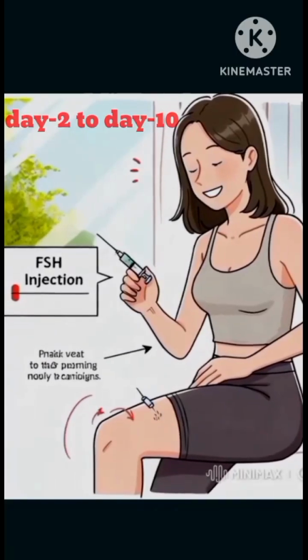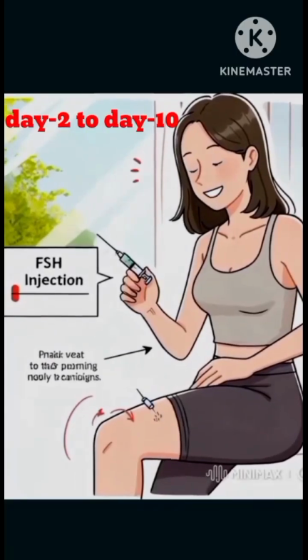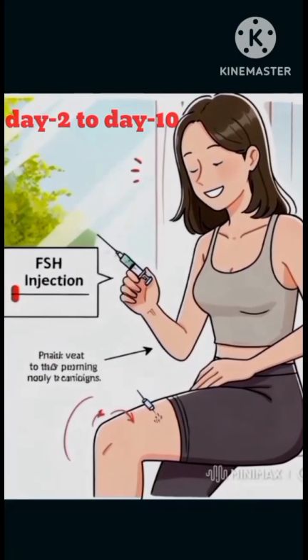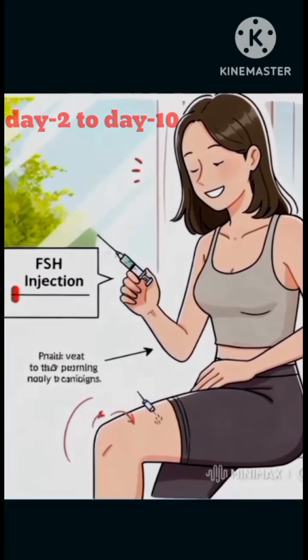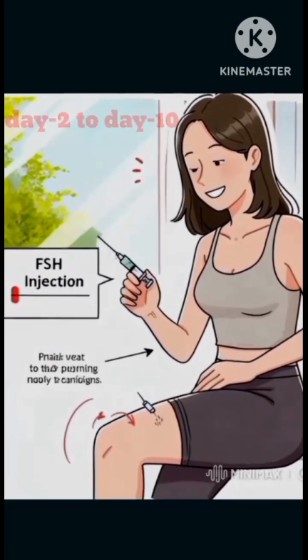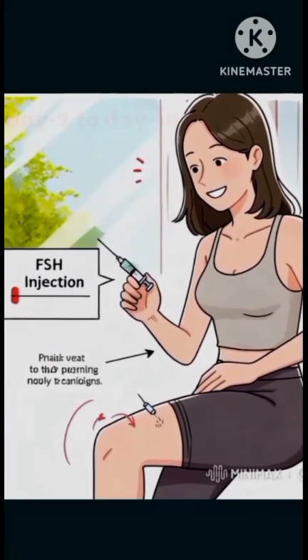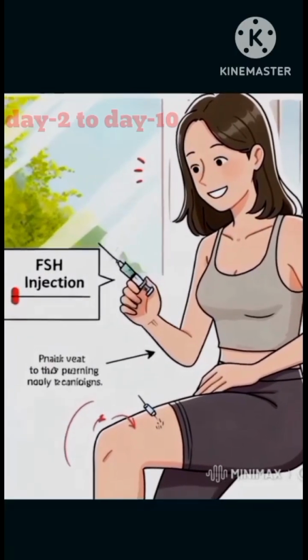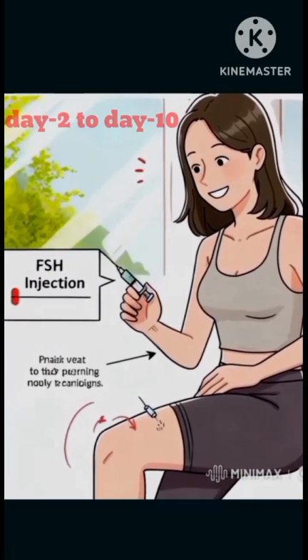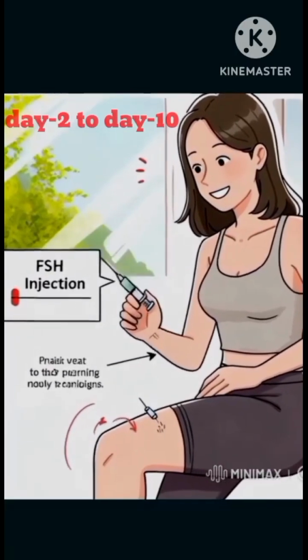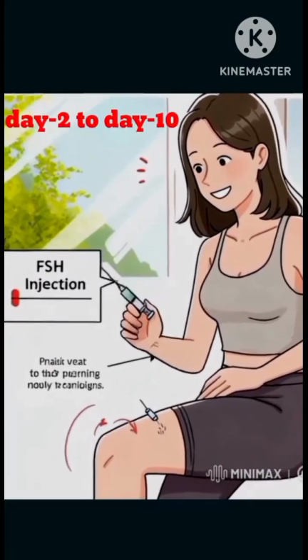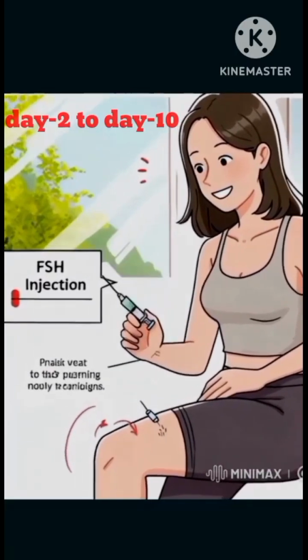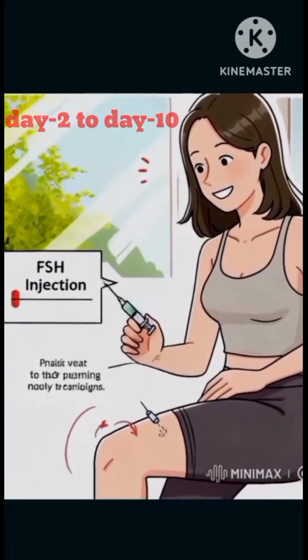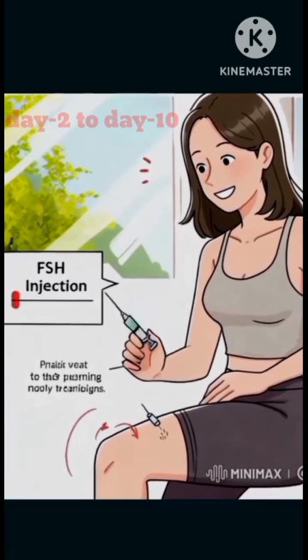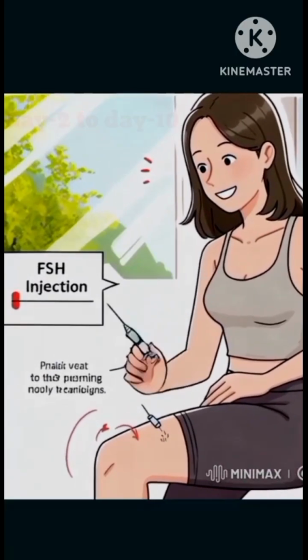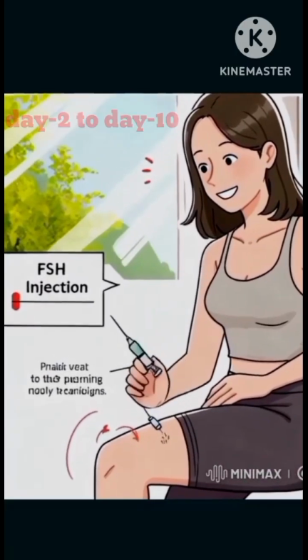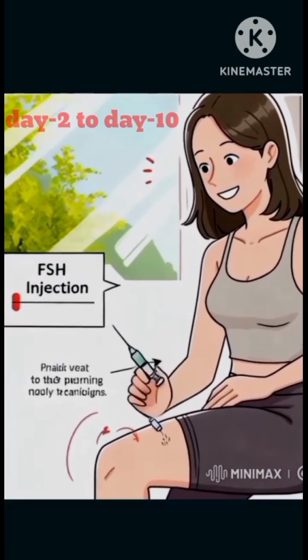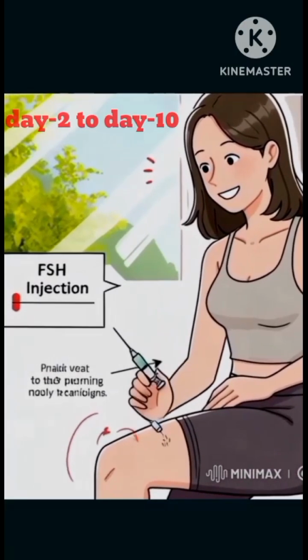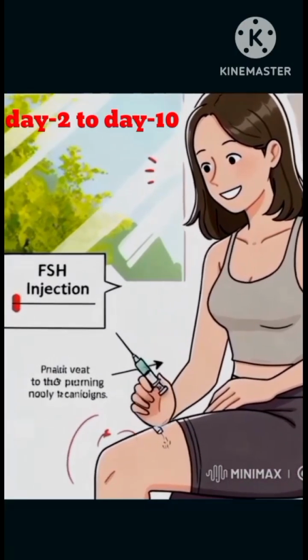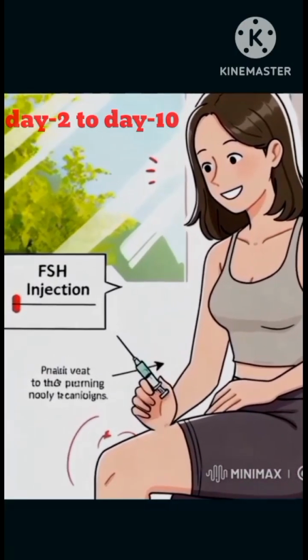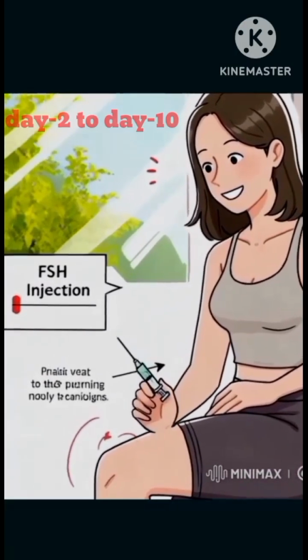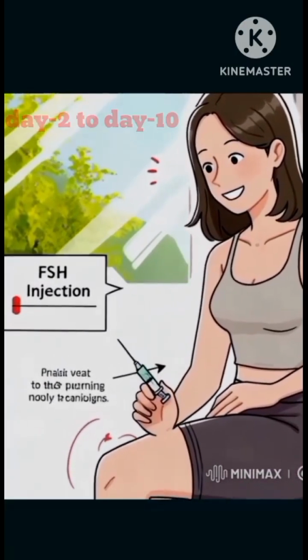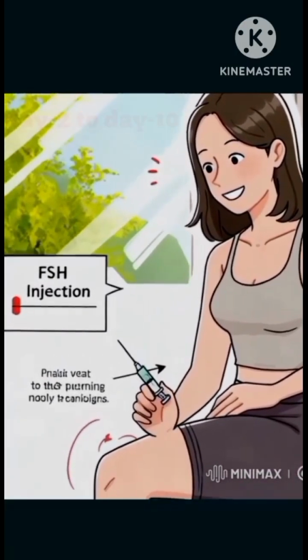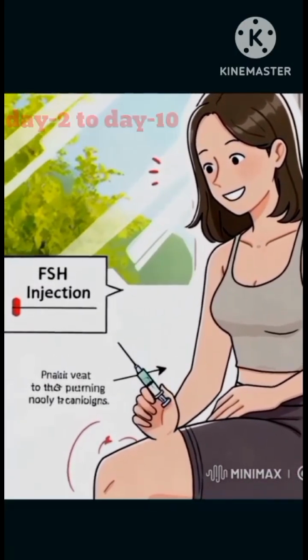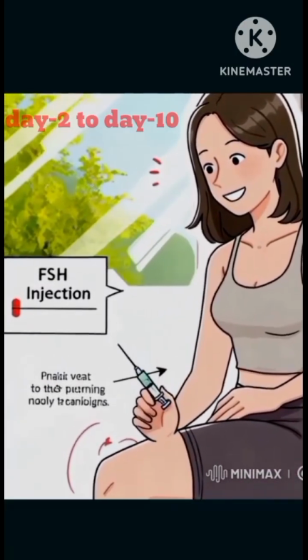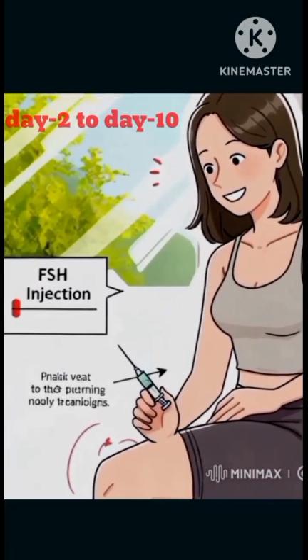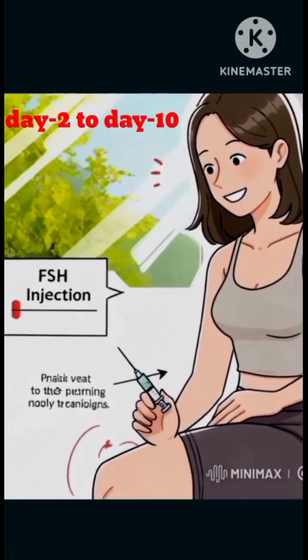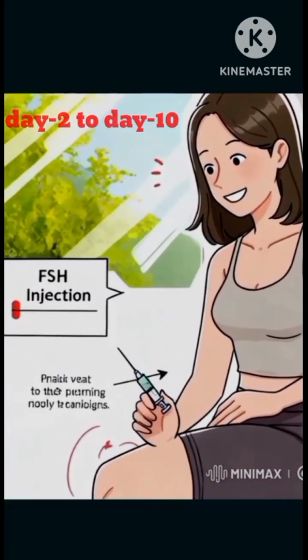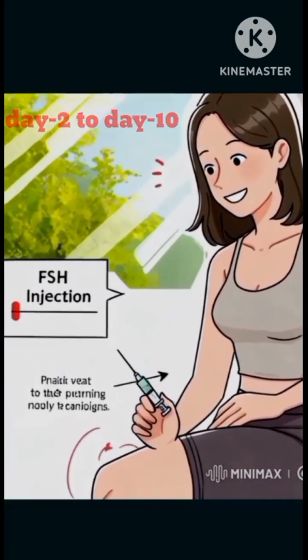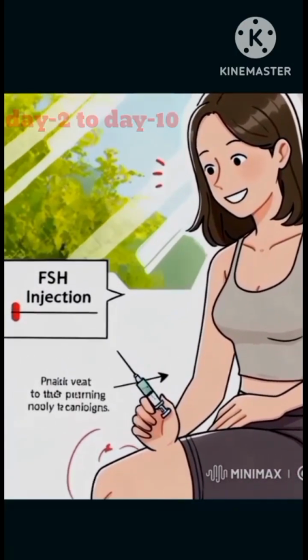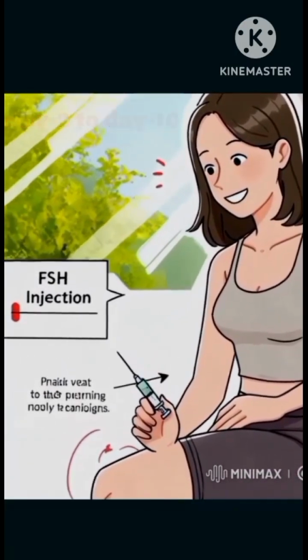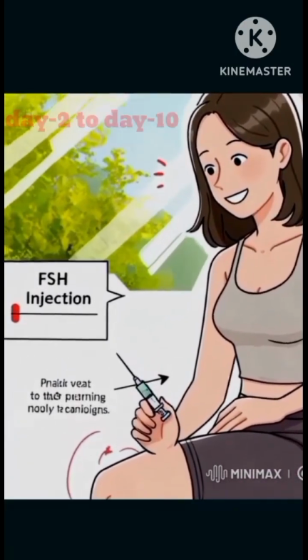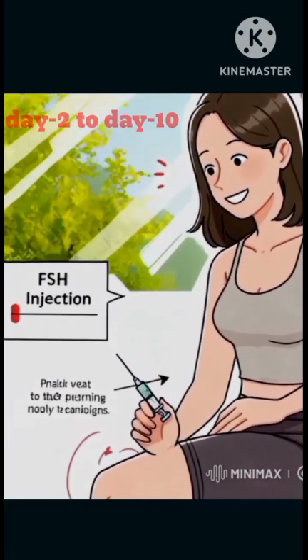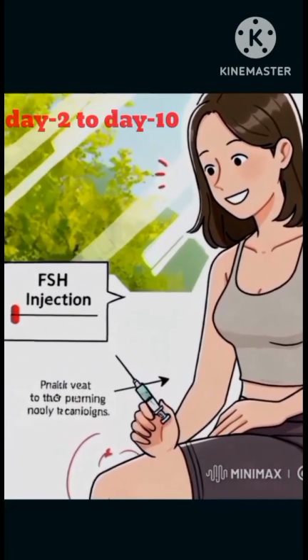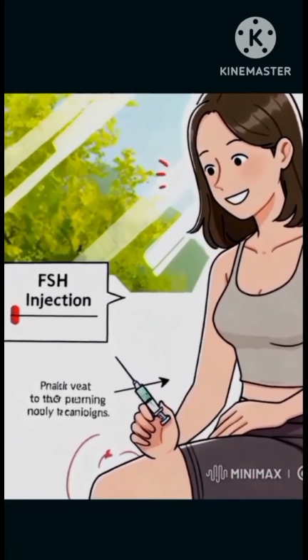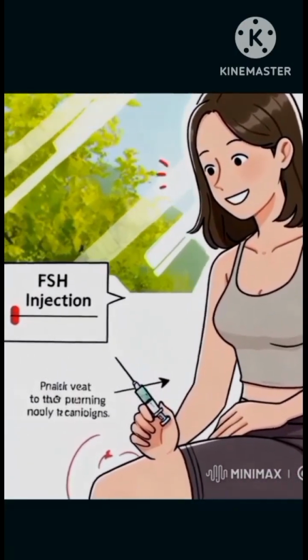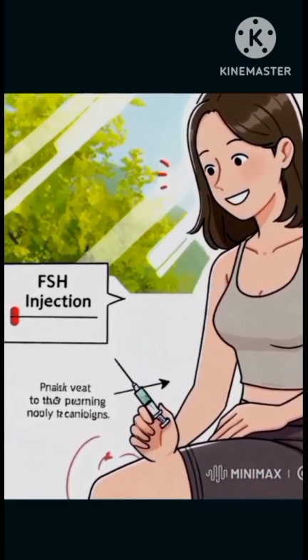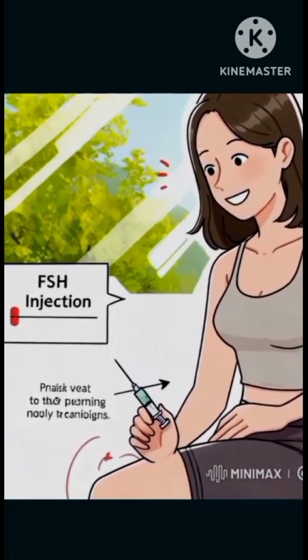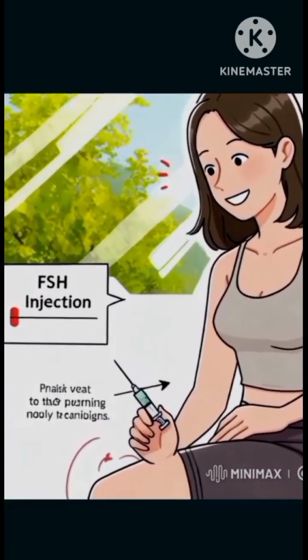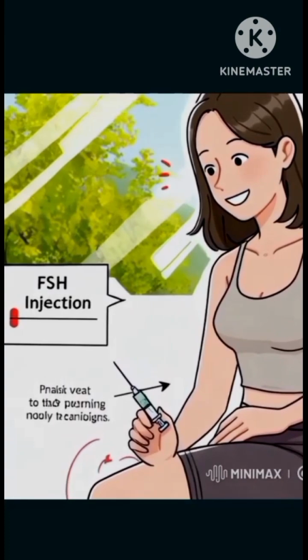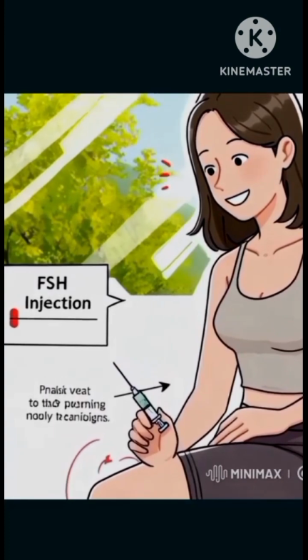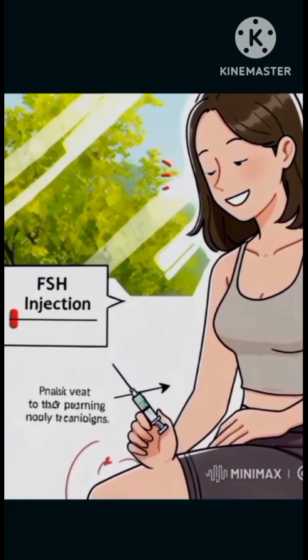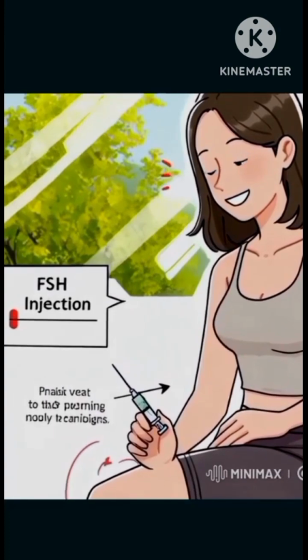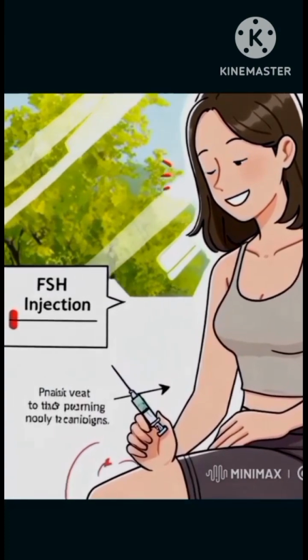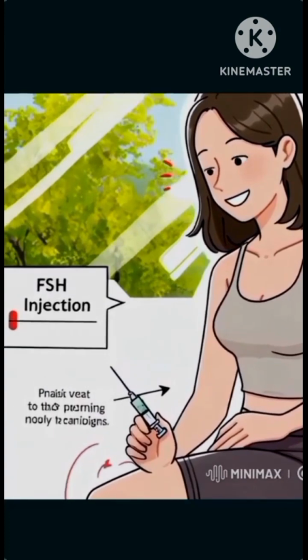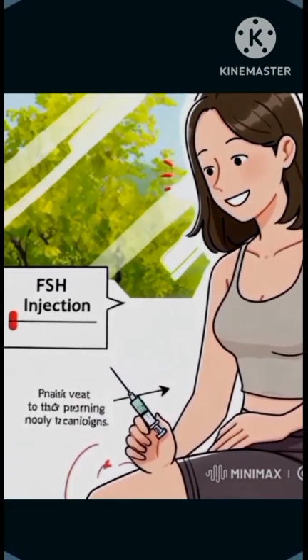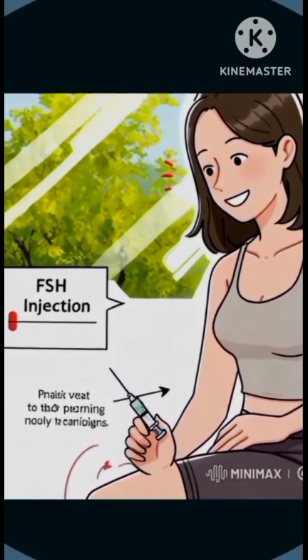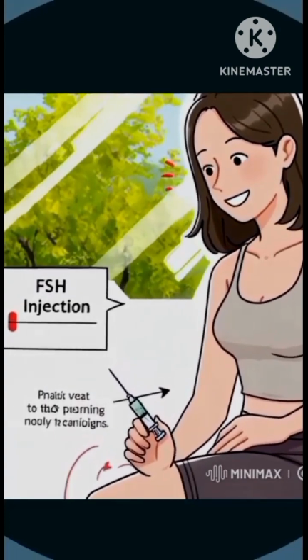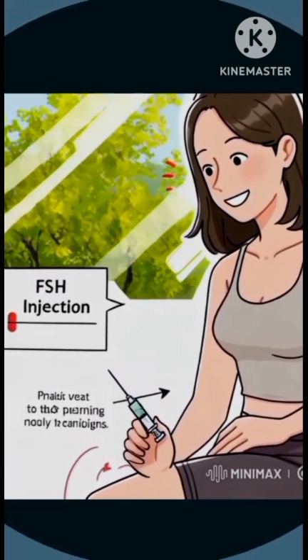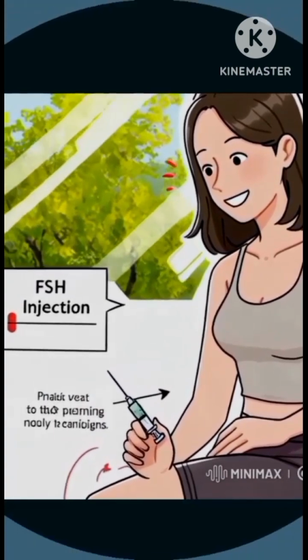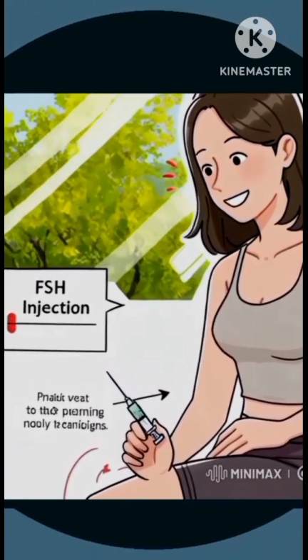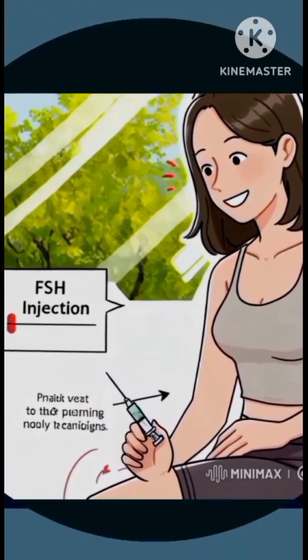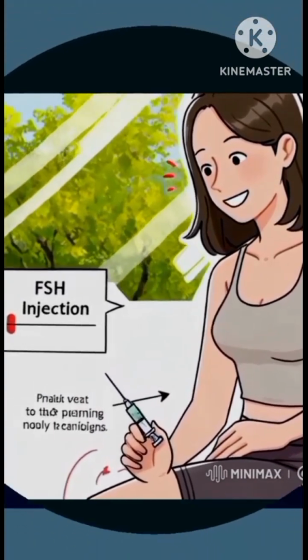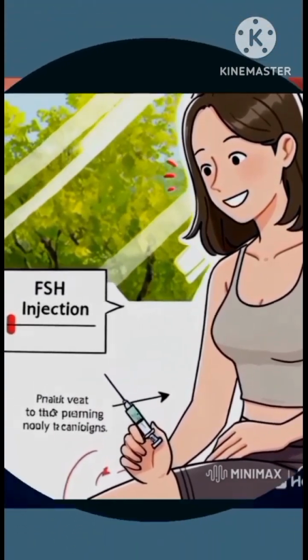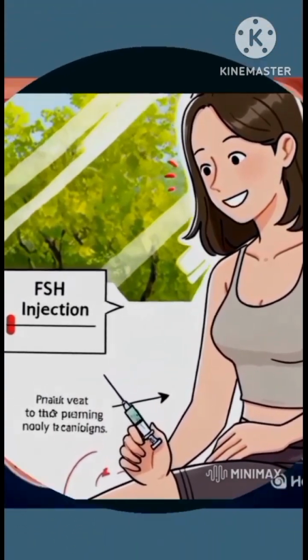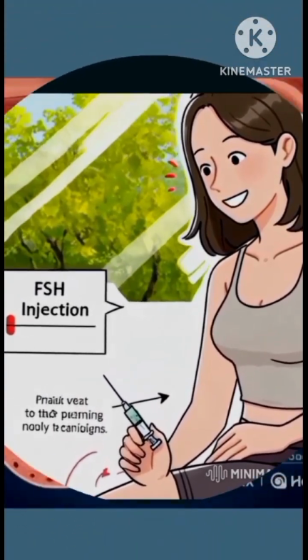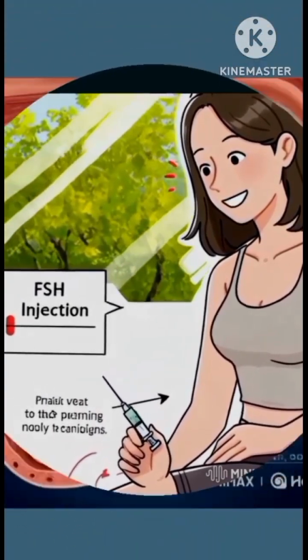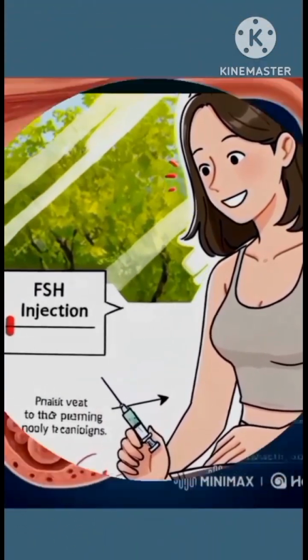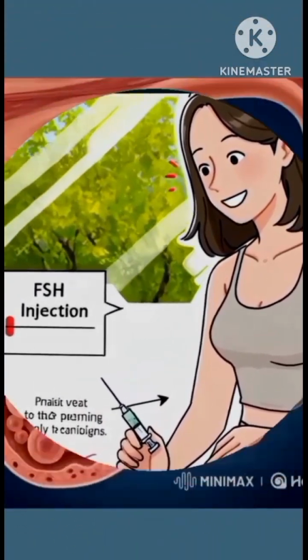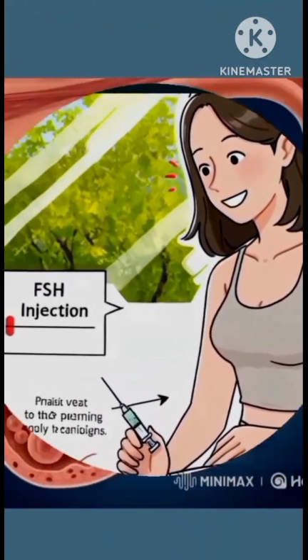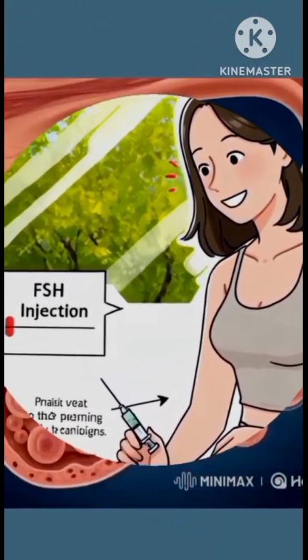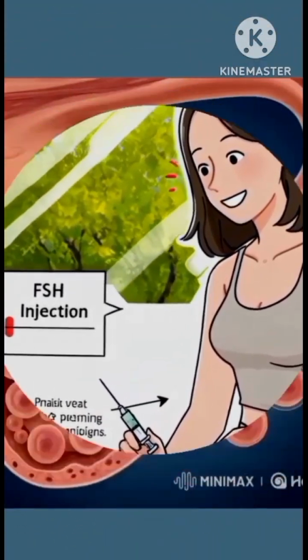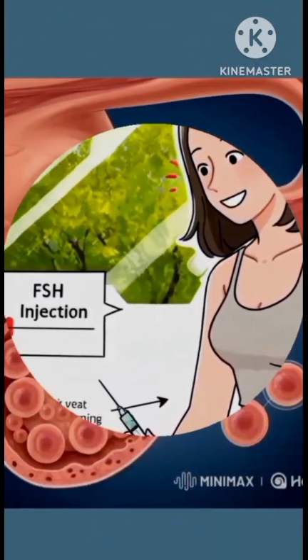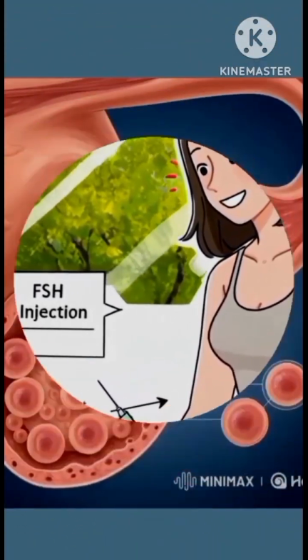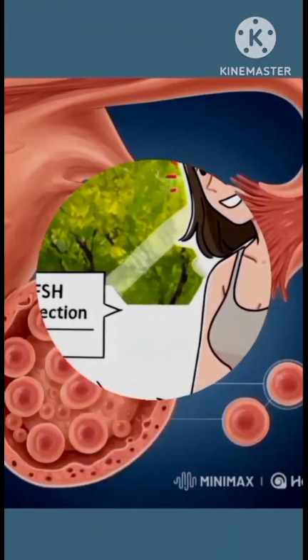The IVF procedure starts on day 2 of menses. FSH hormones are given for the next 10 days to stimulate the growth of eggs in the ovaries.